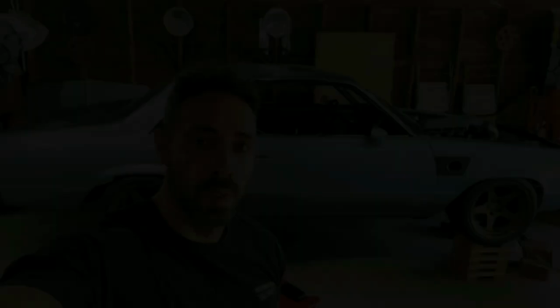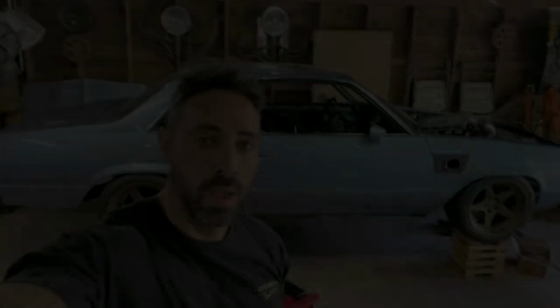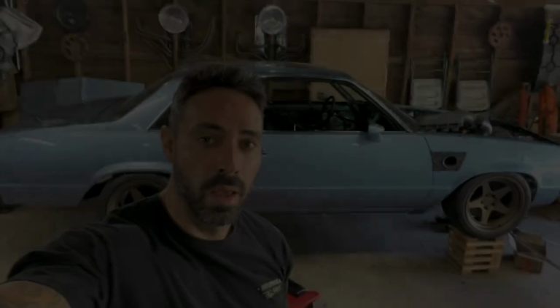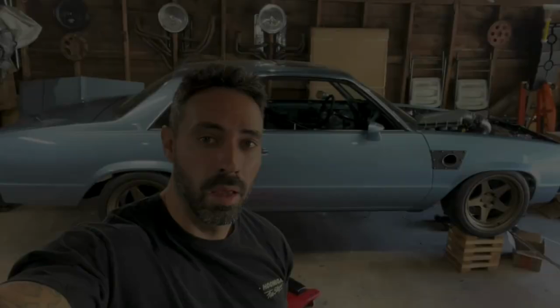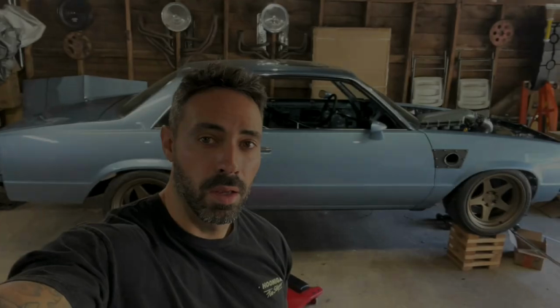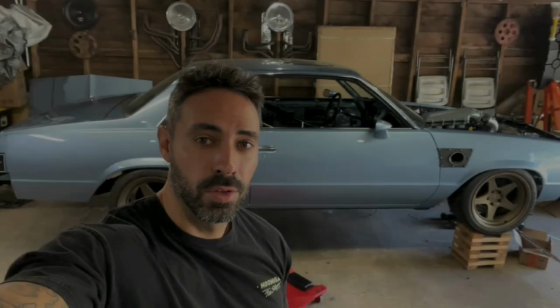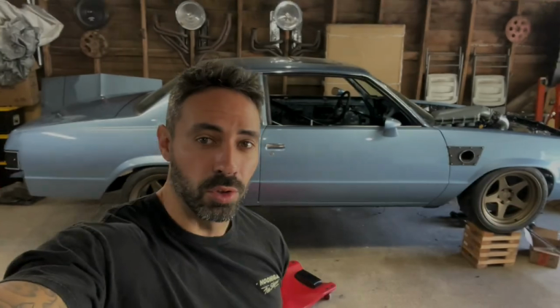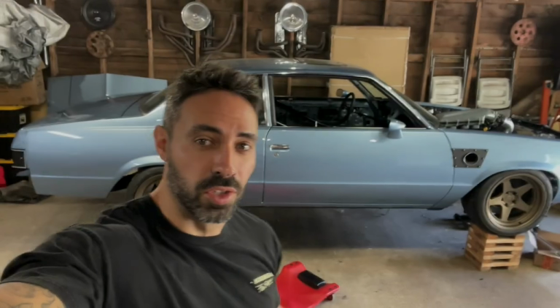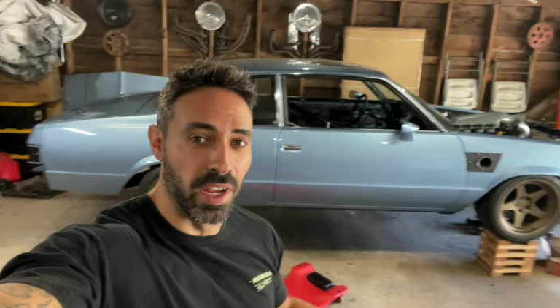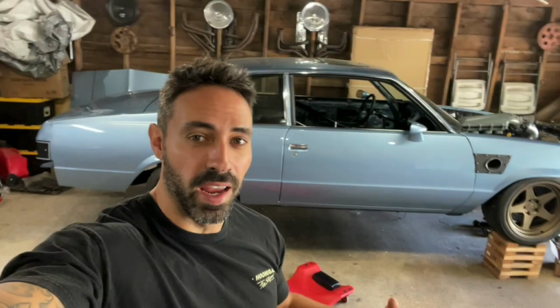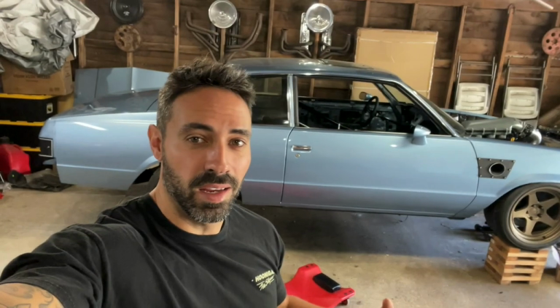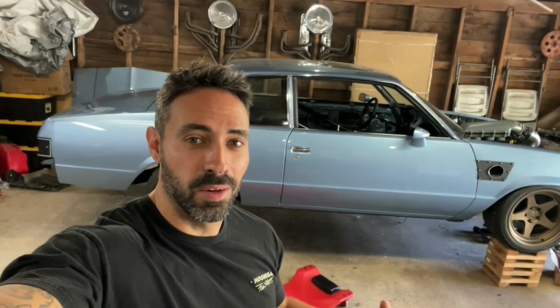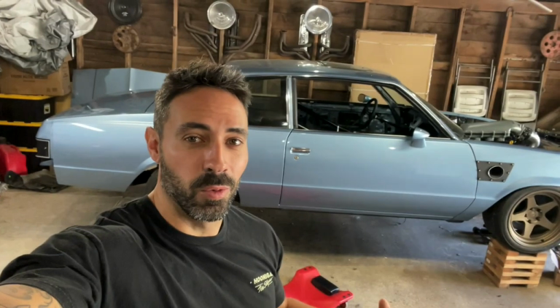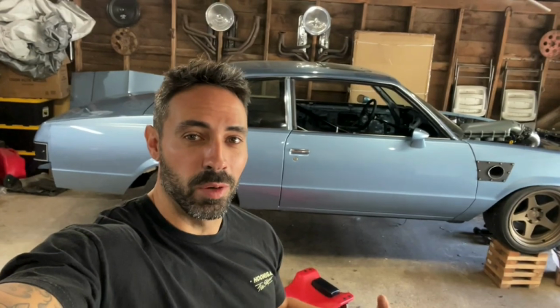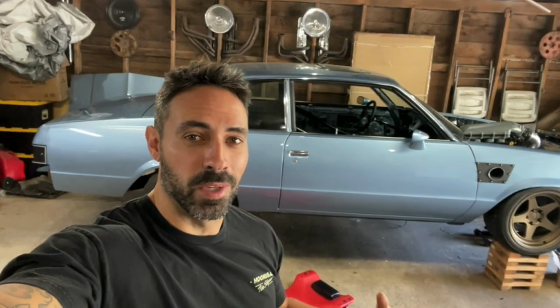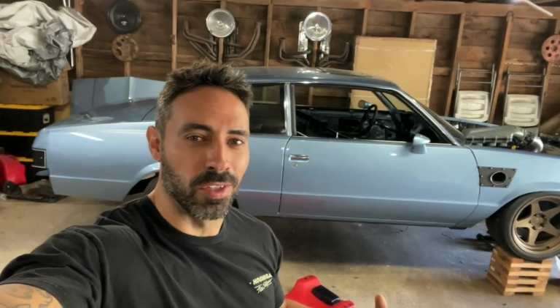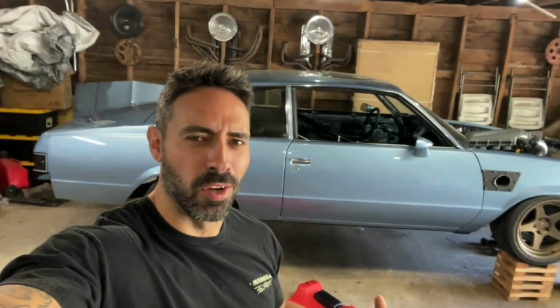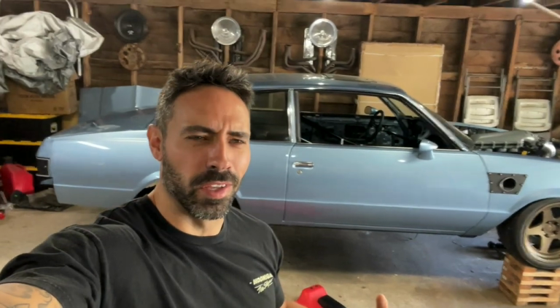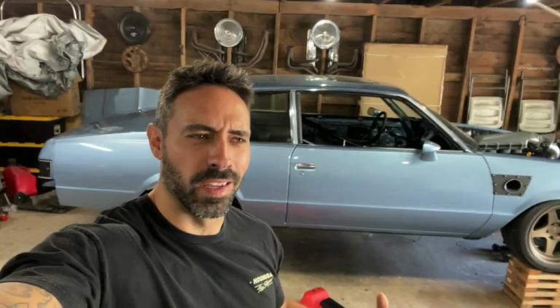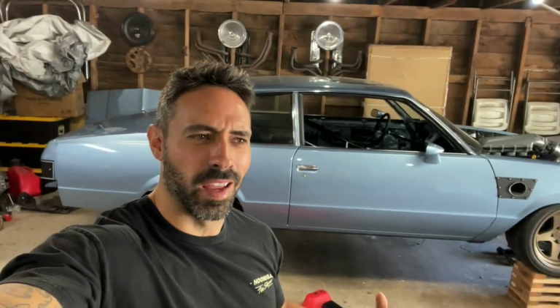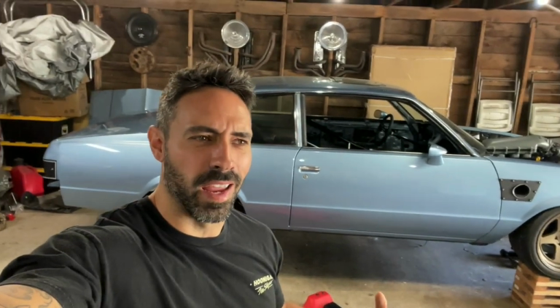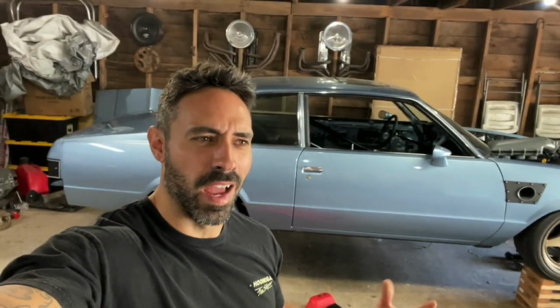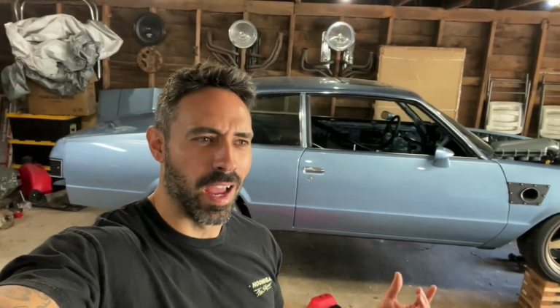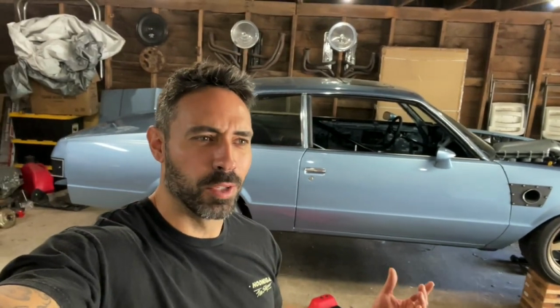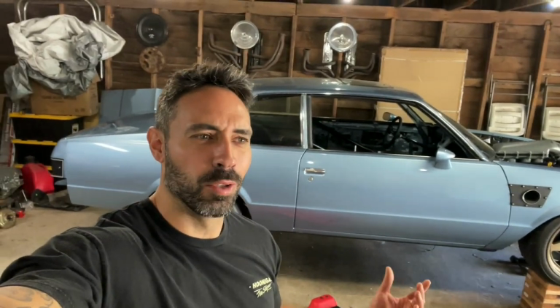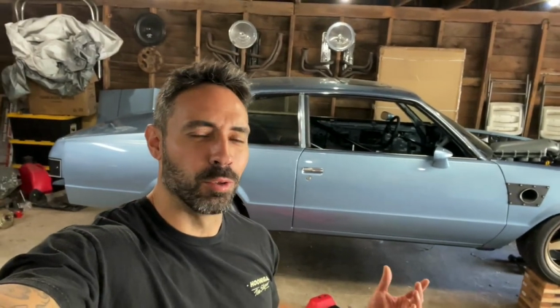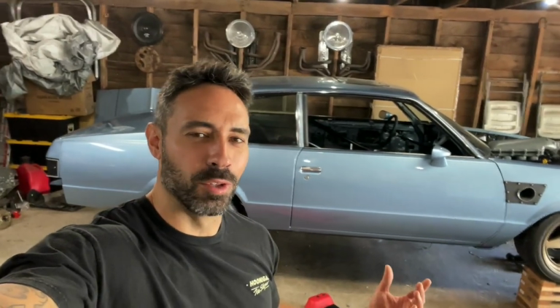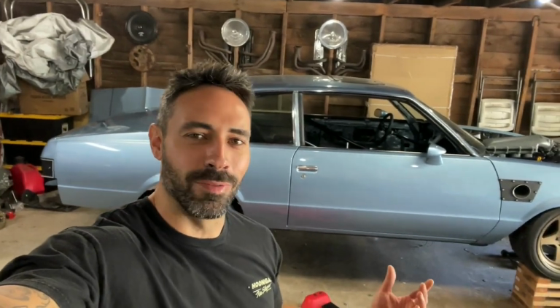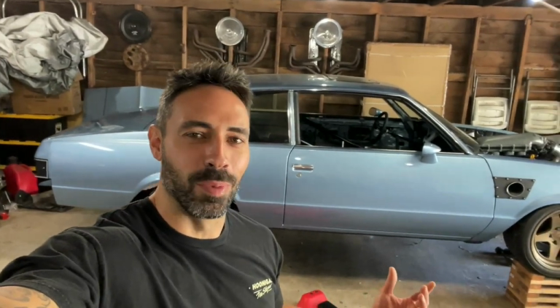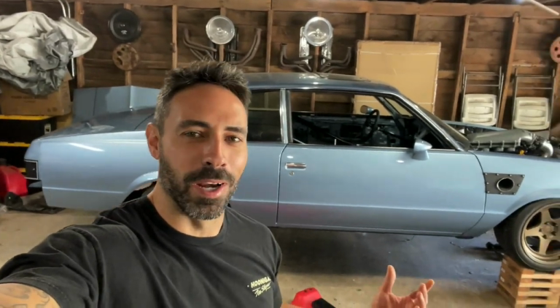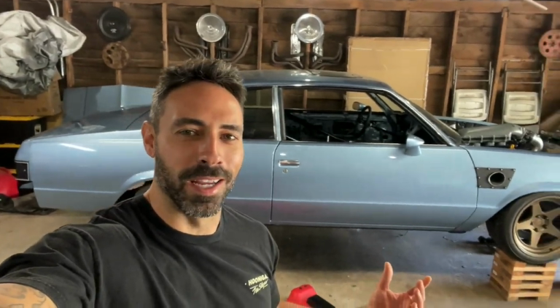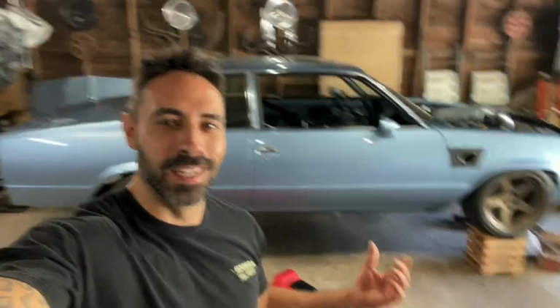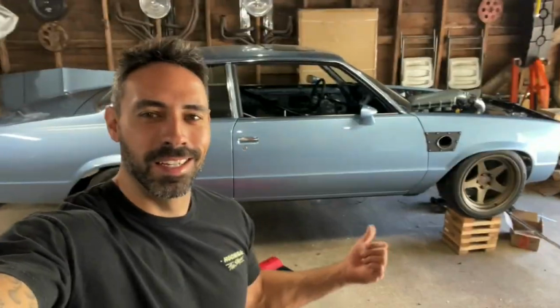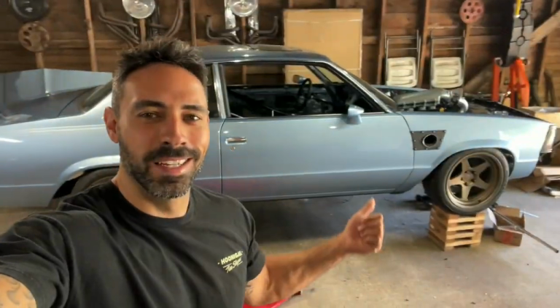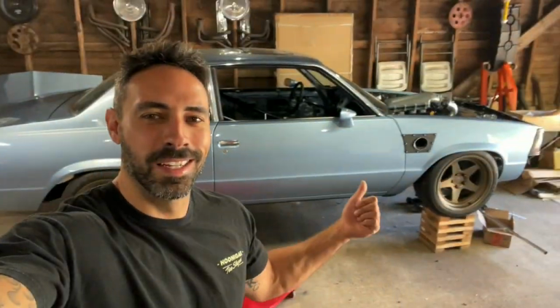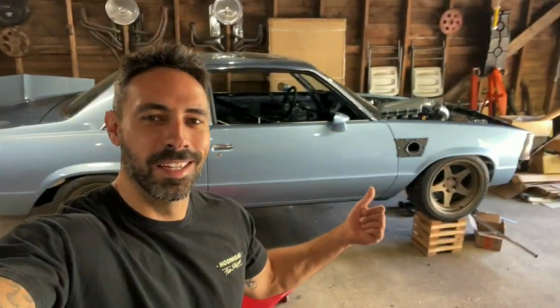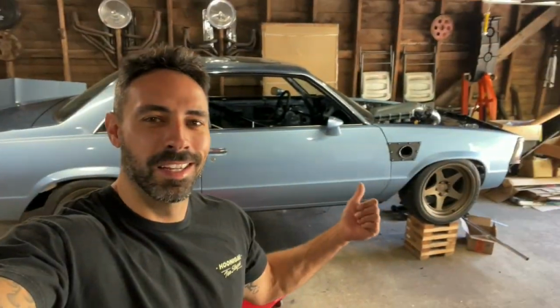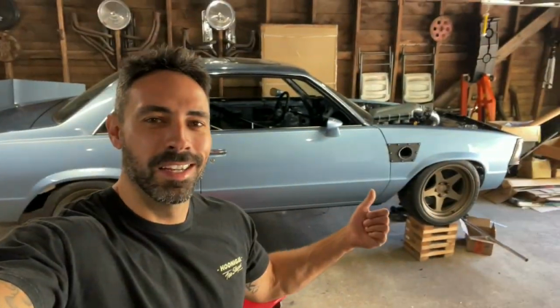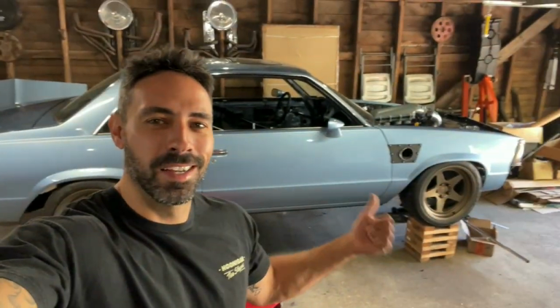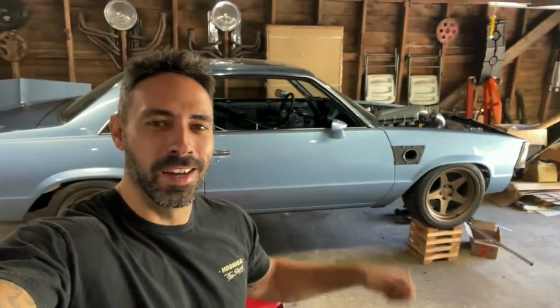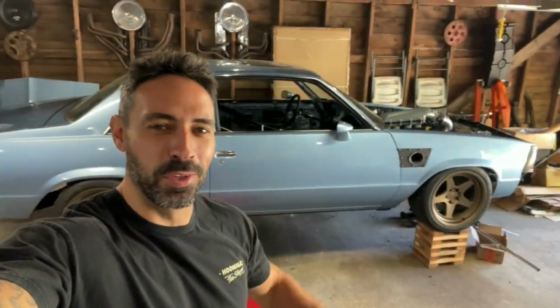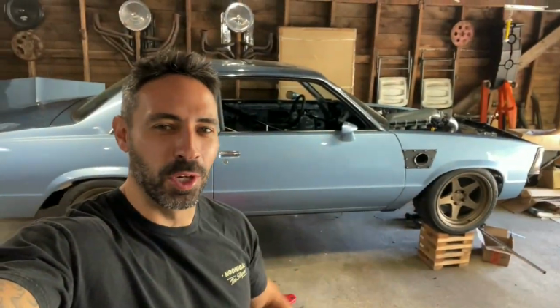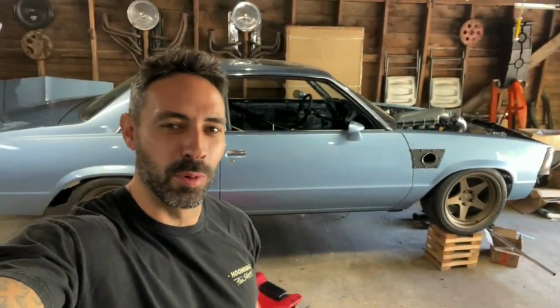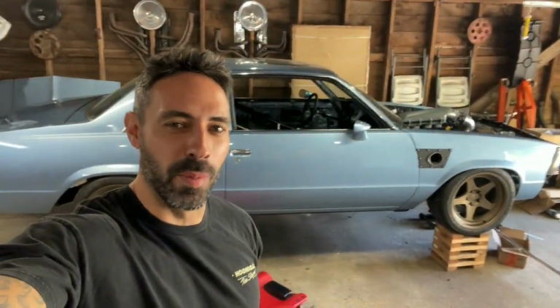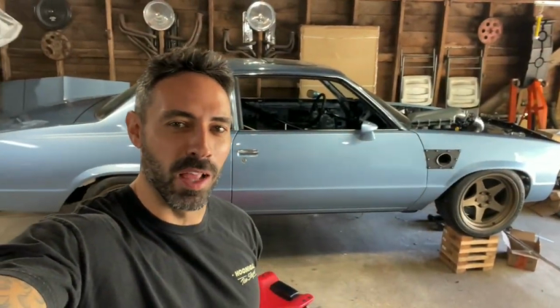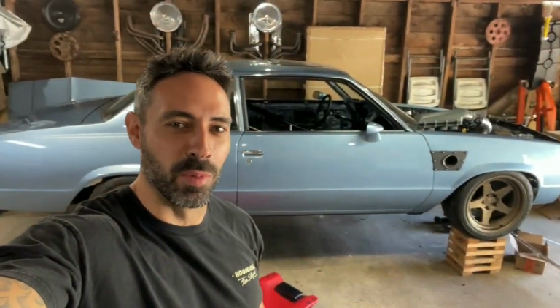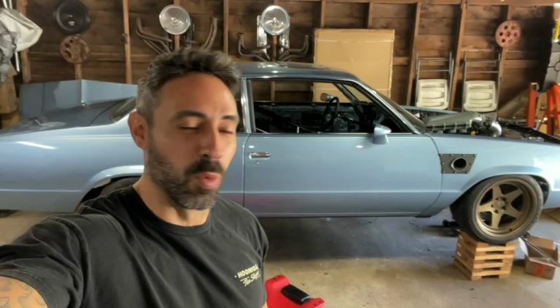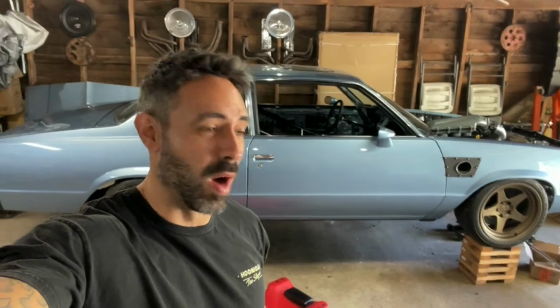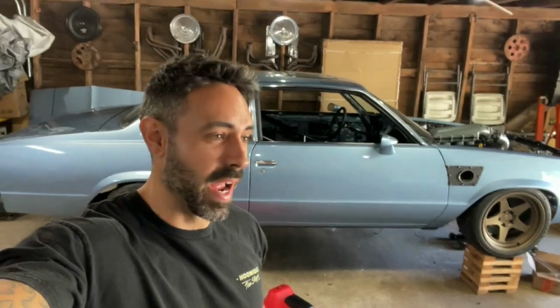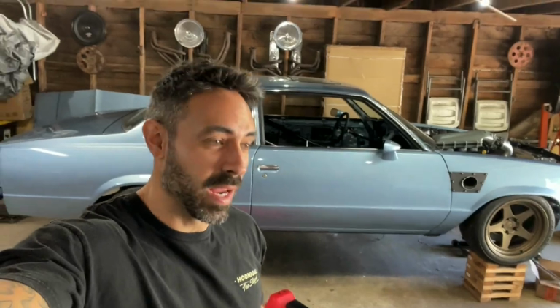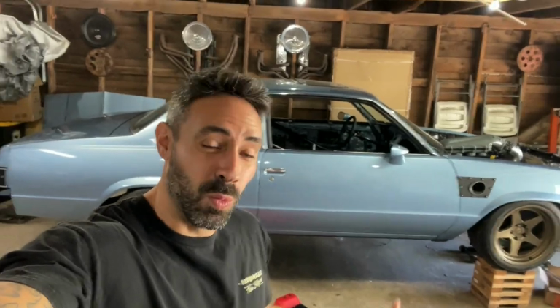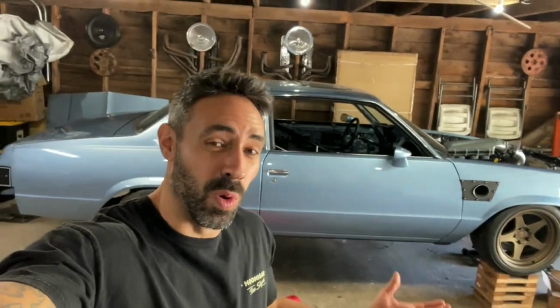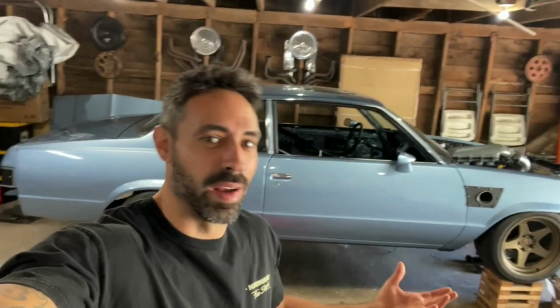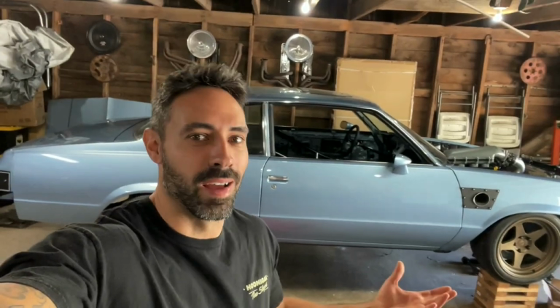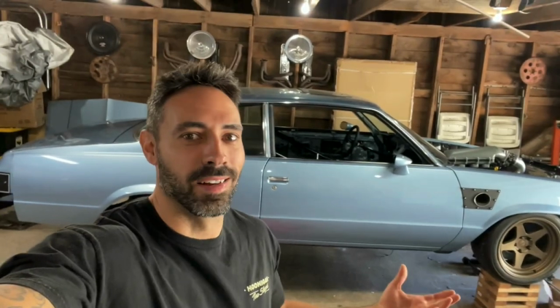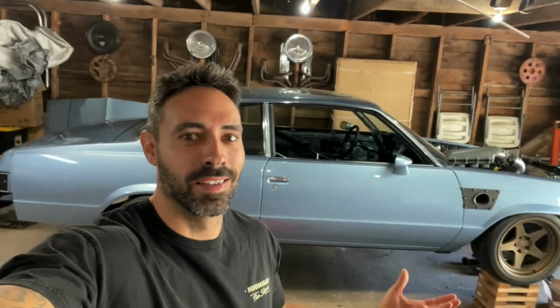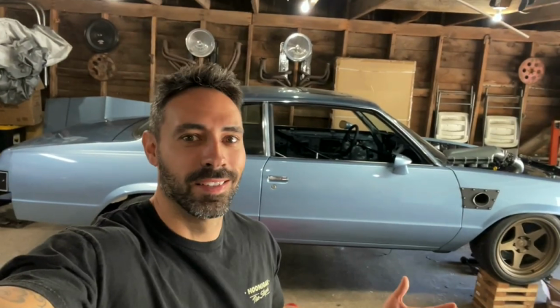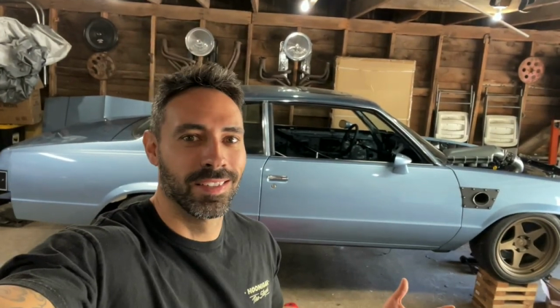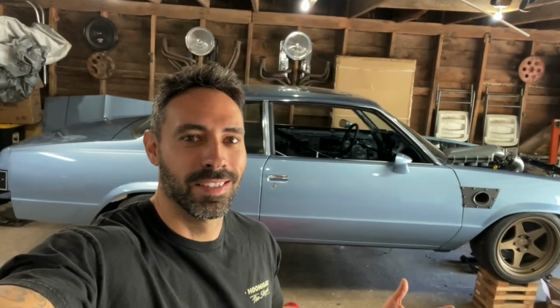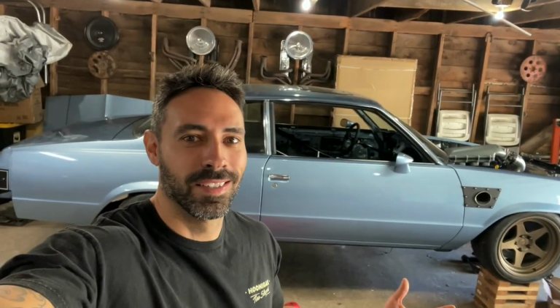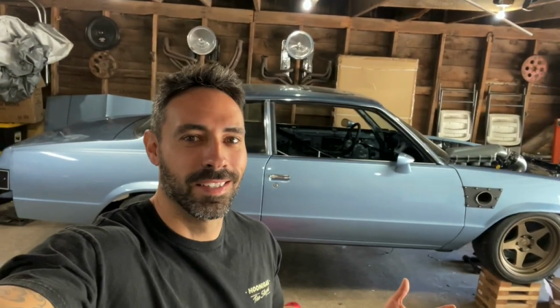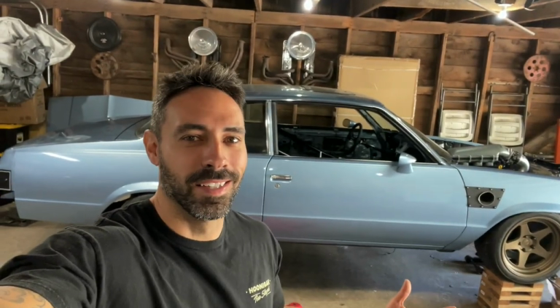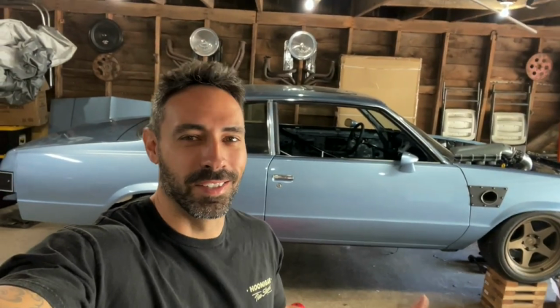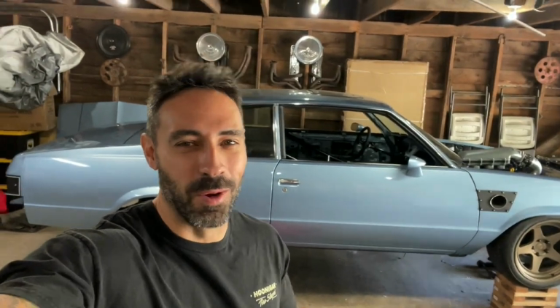So today we're gonna be installing a hydro drift brake on the turbo Malibu. Why? Why not. Let's go.